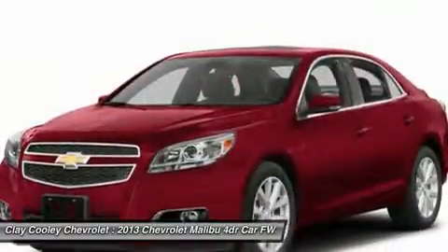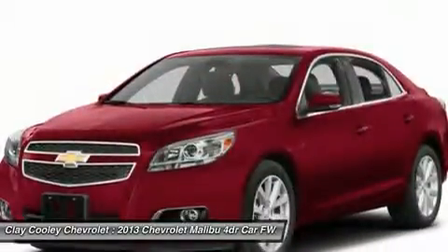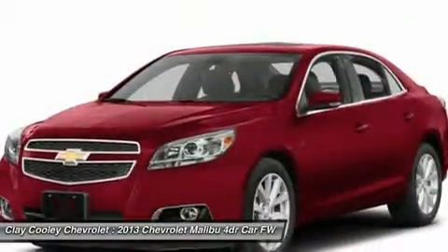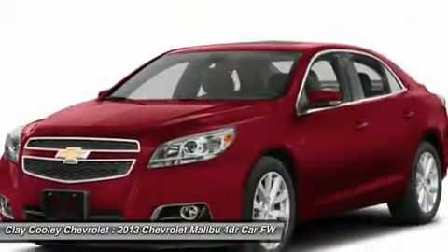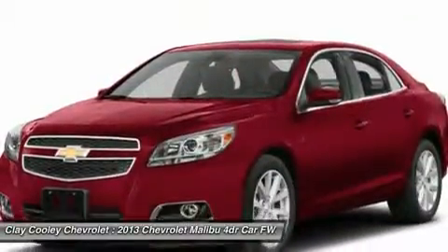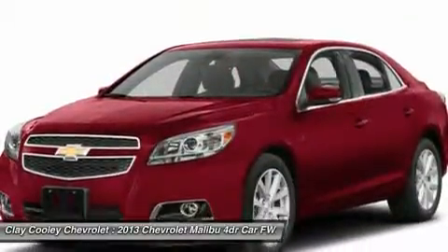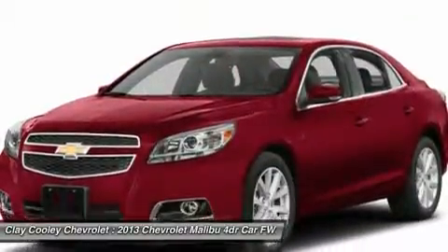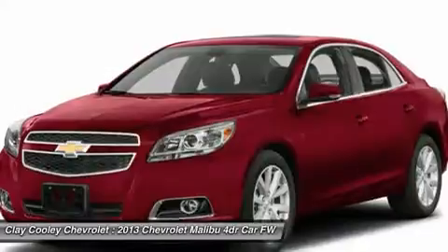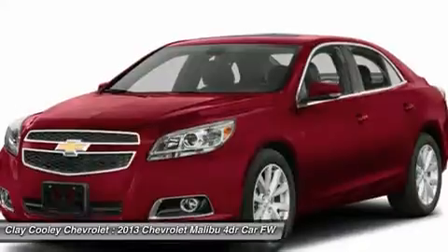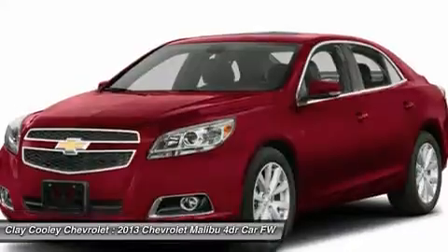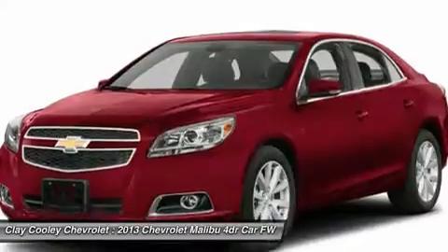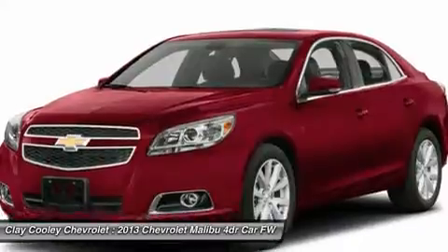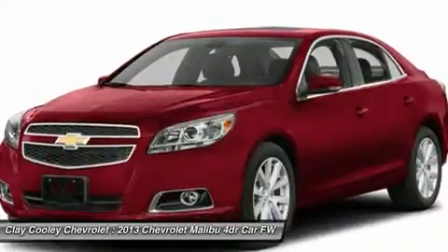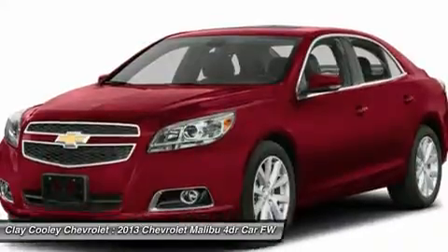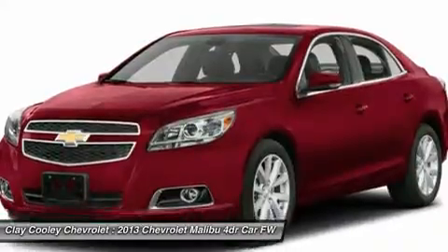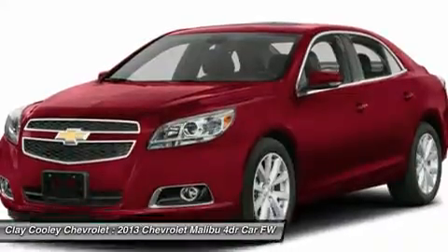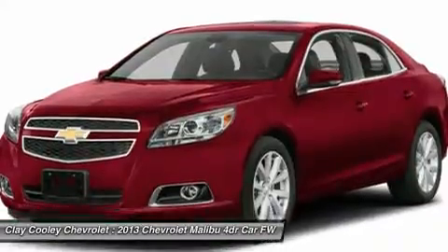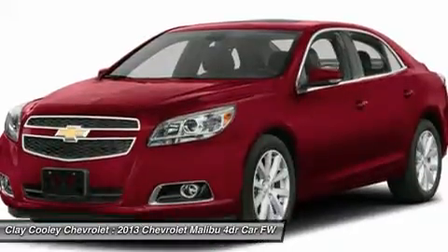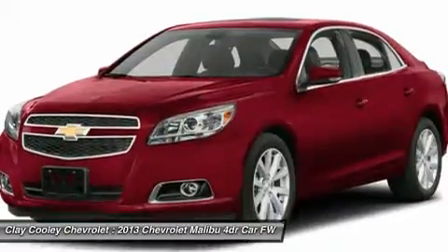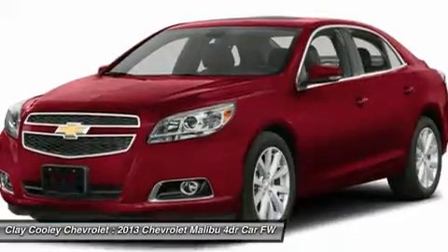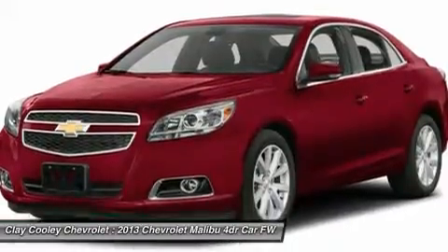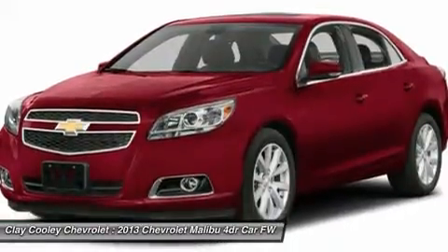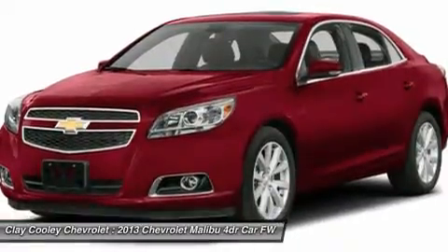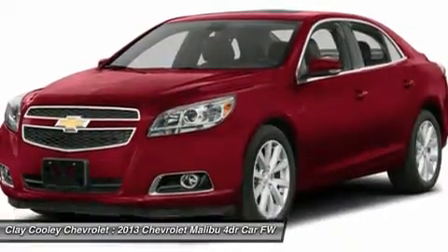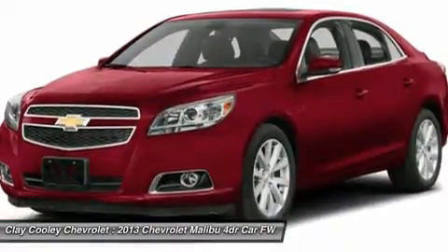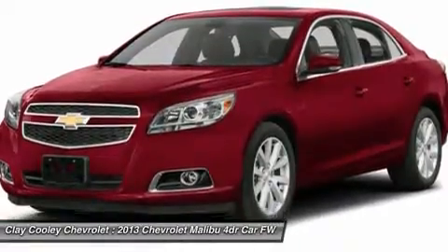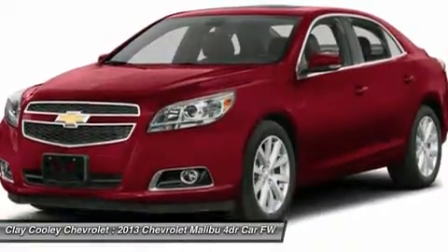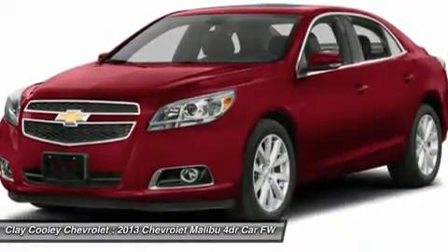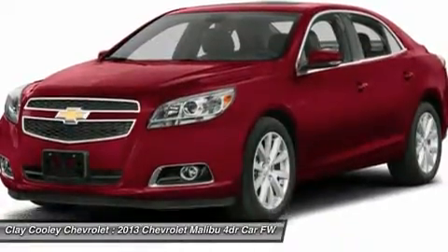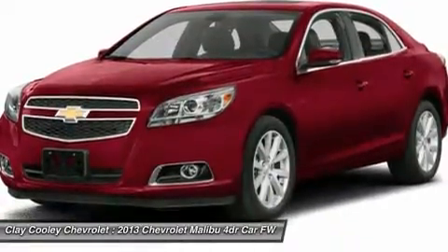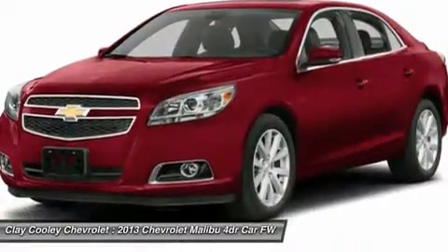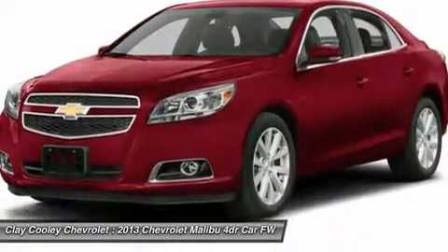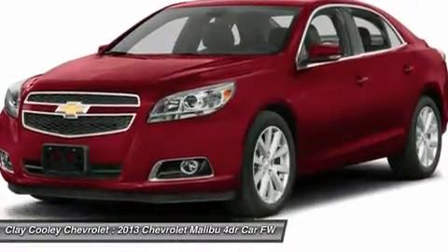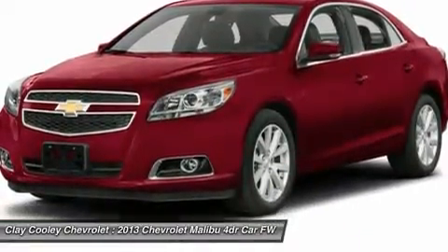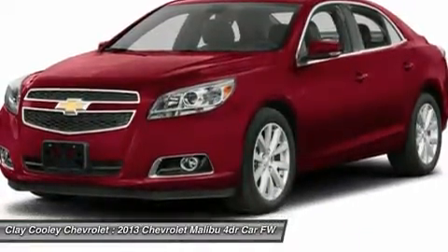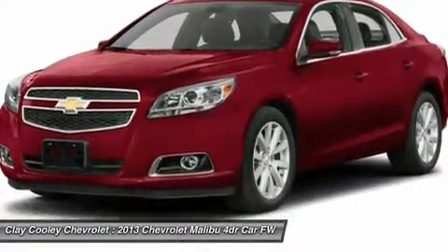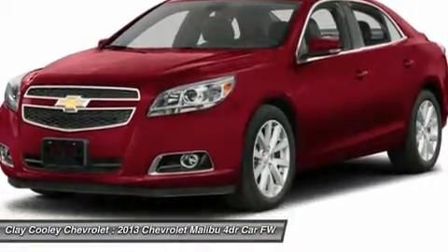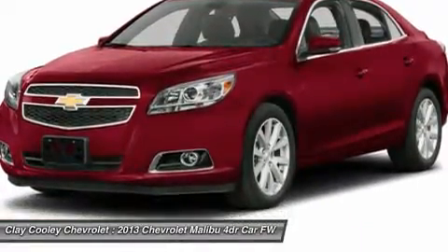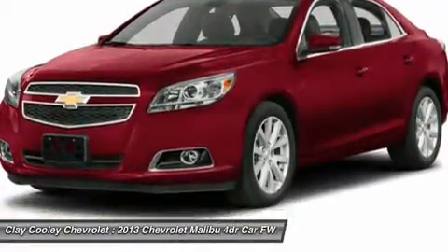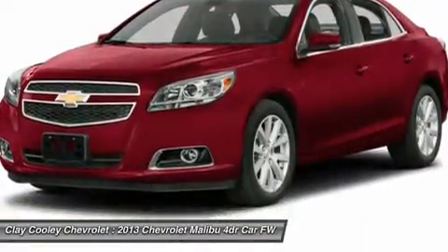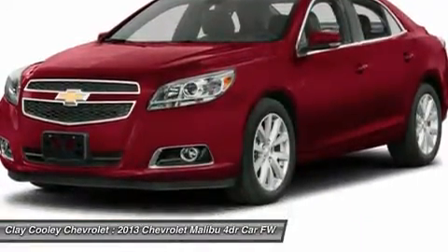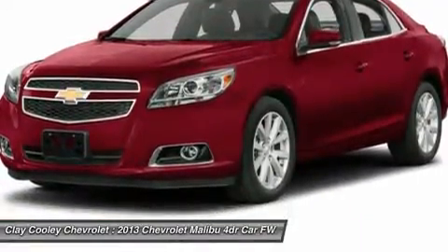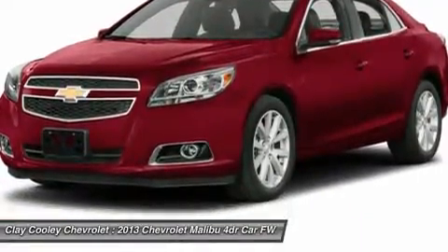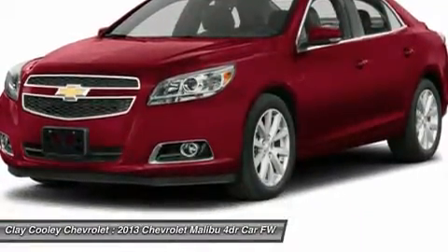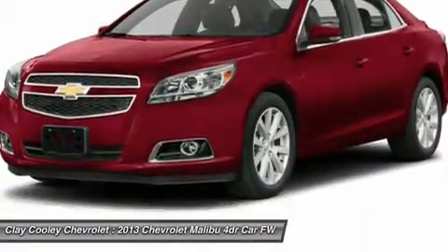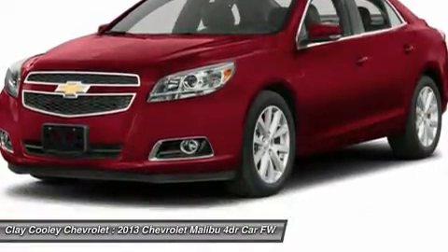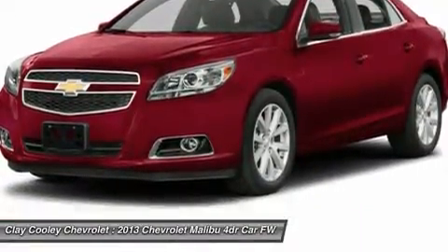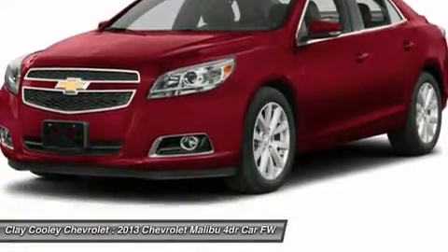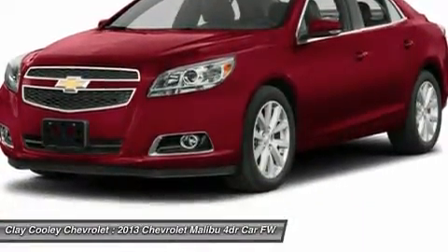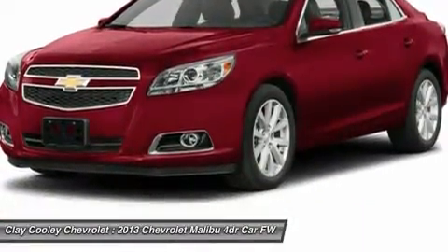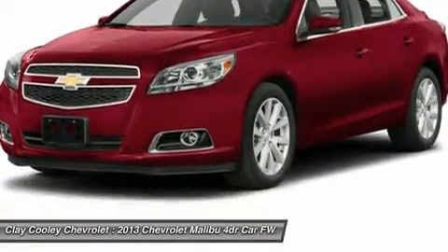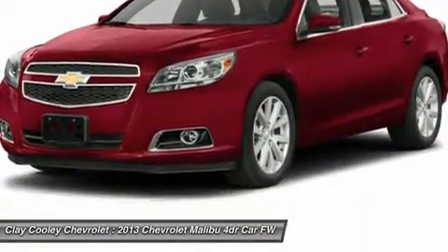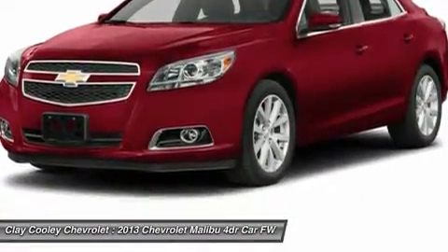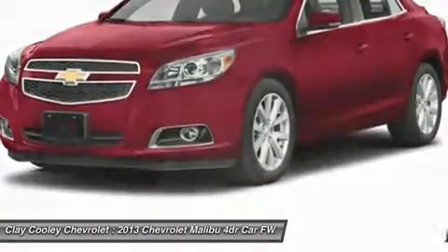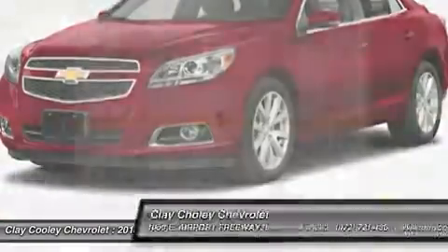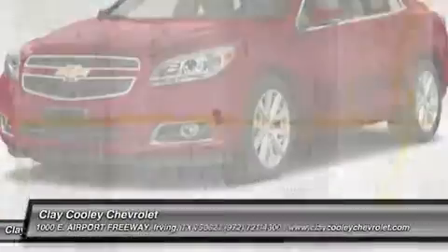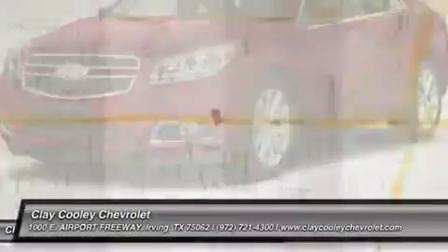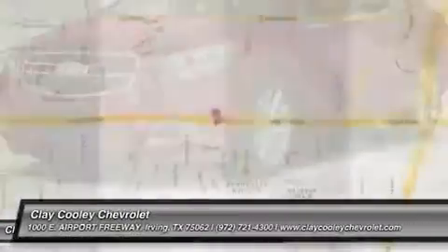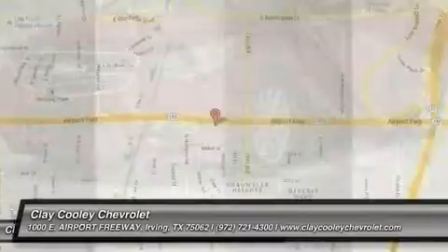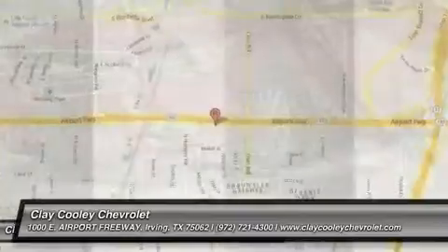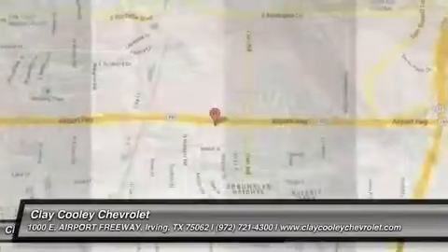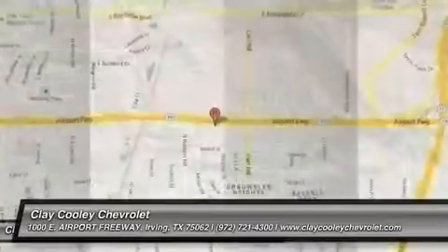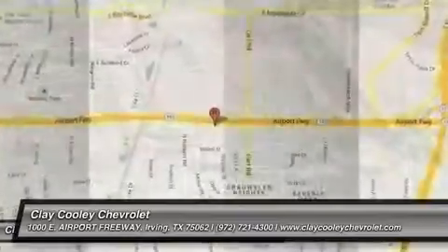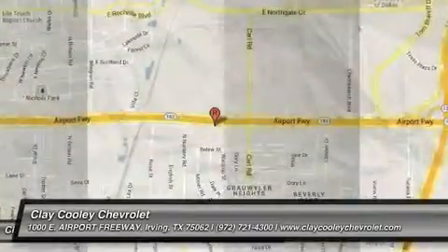Aluminum wheels. Searching for a dependable vehicle that looks great too? You found it, so stop in today.